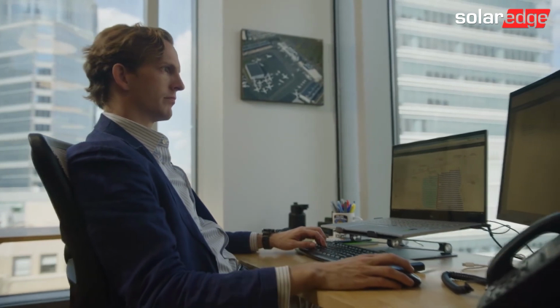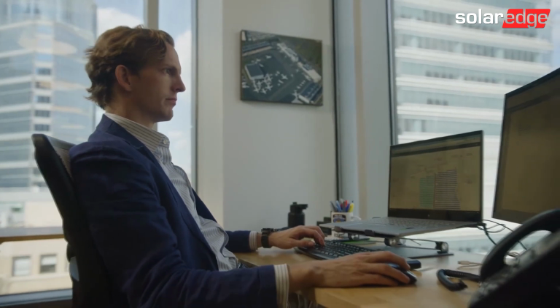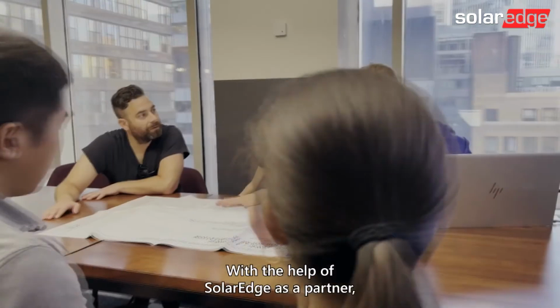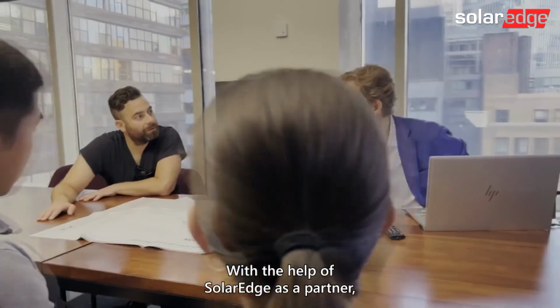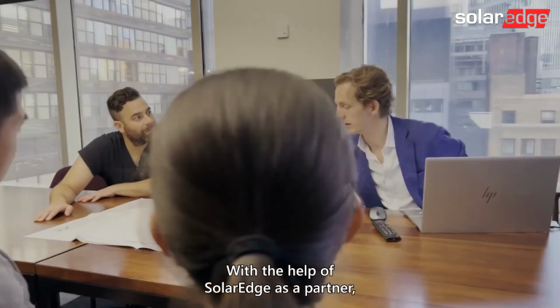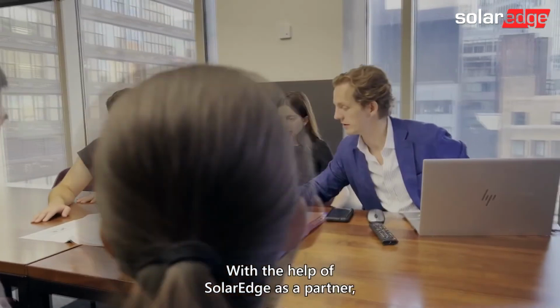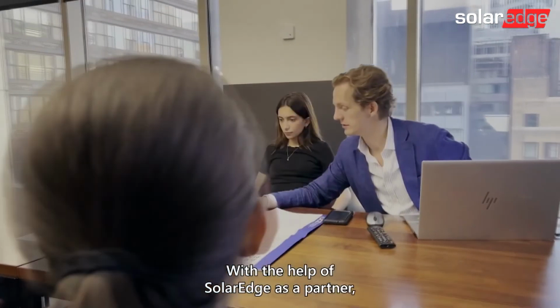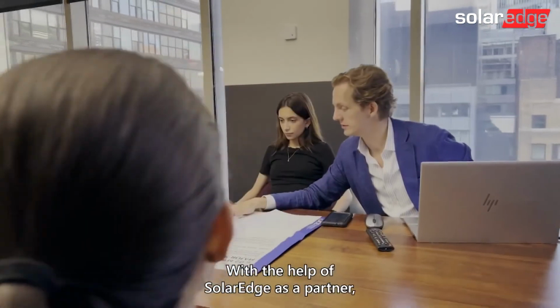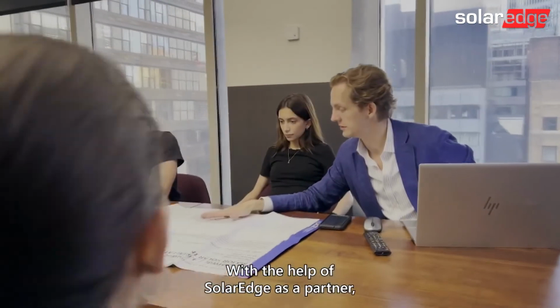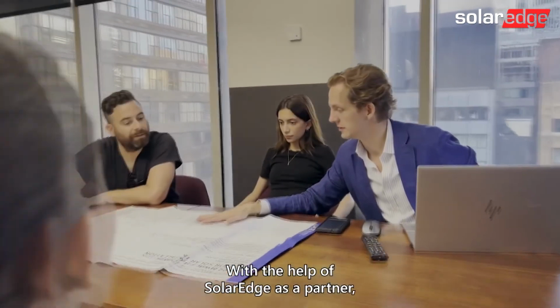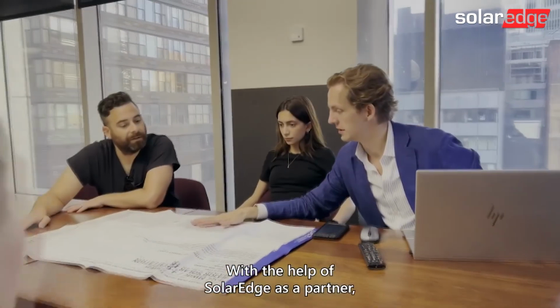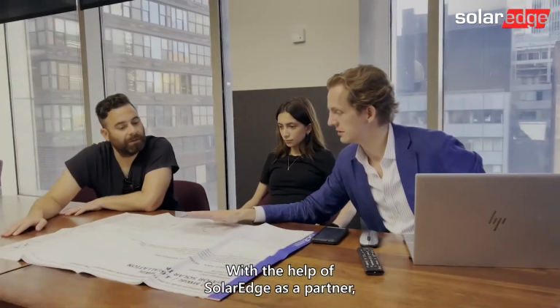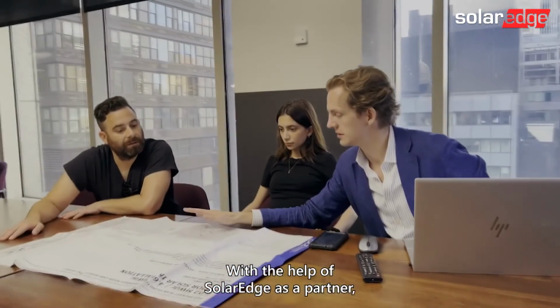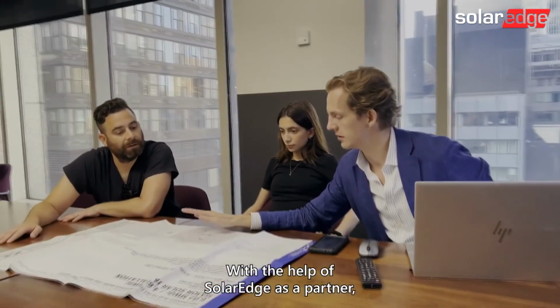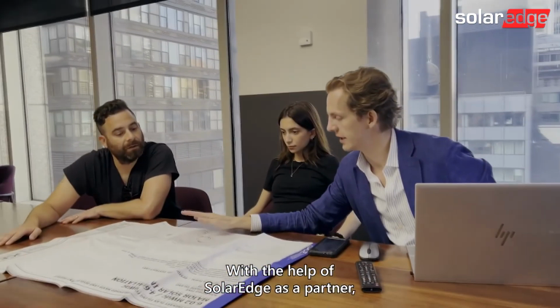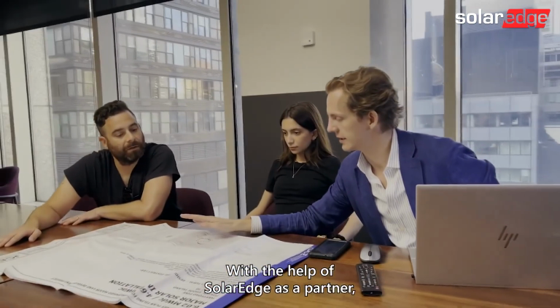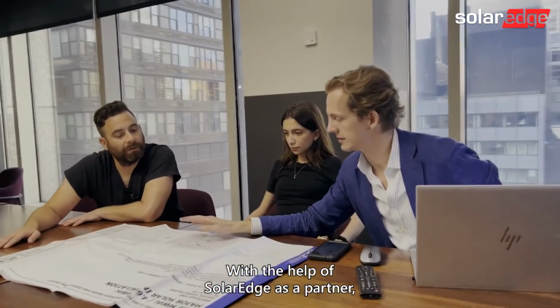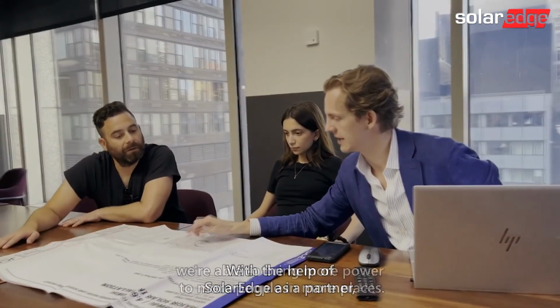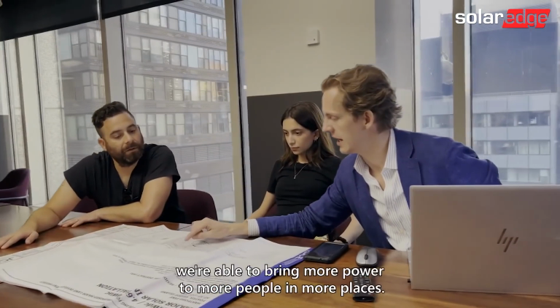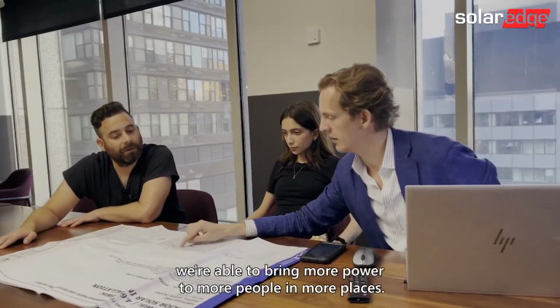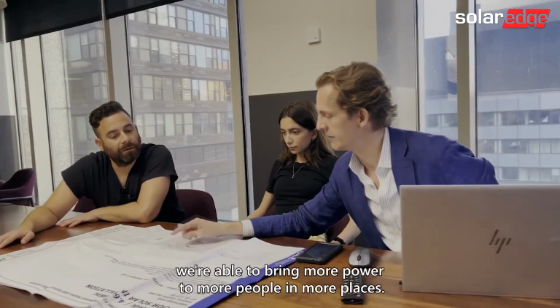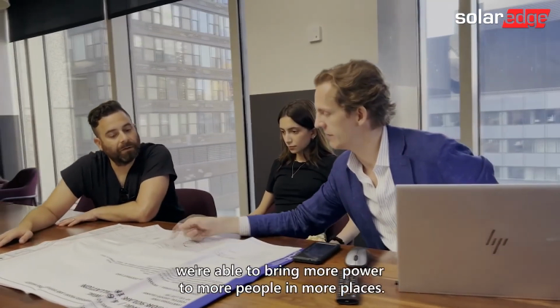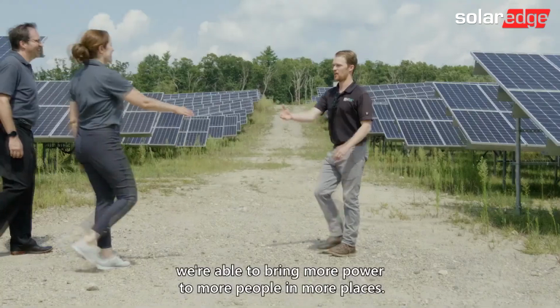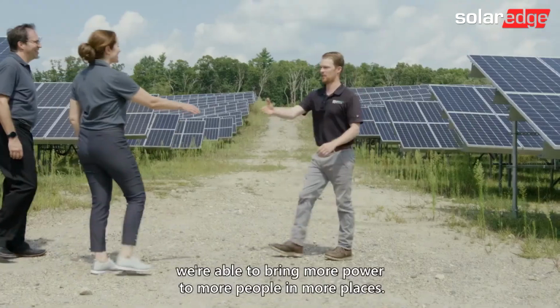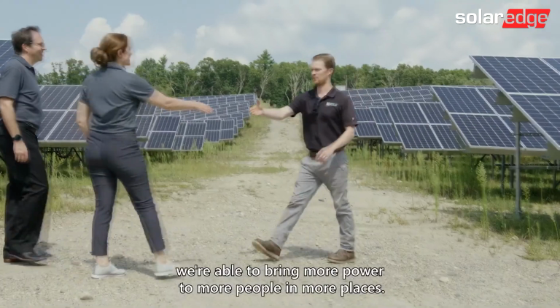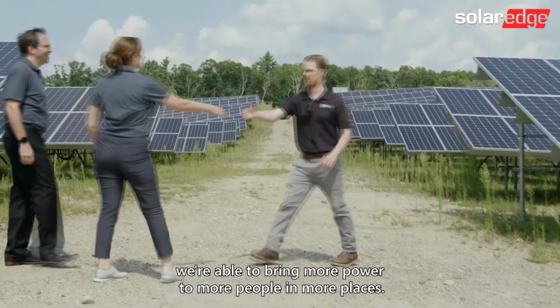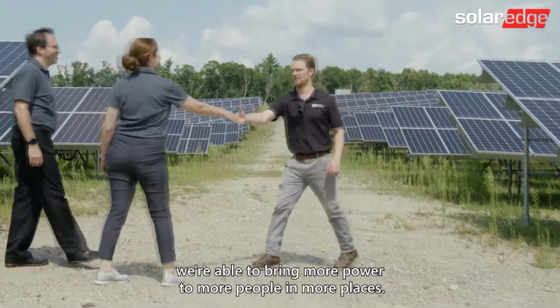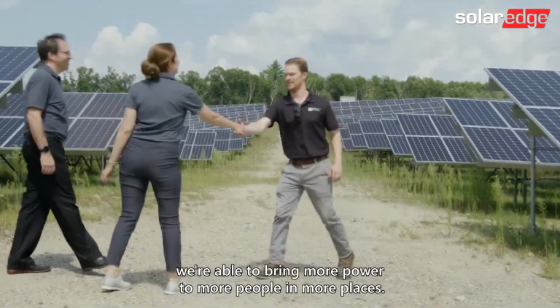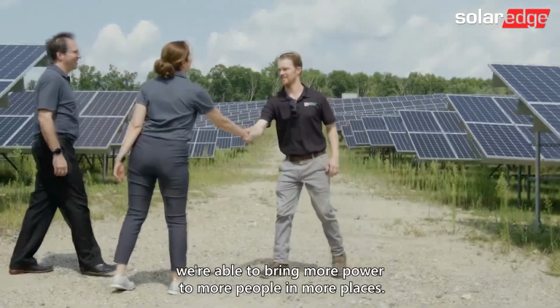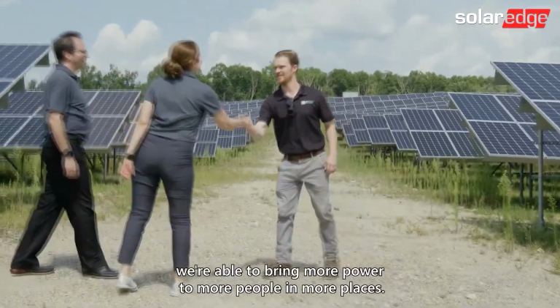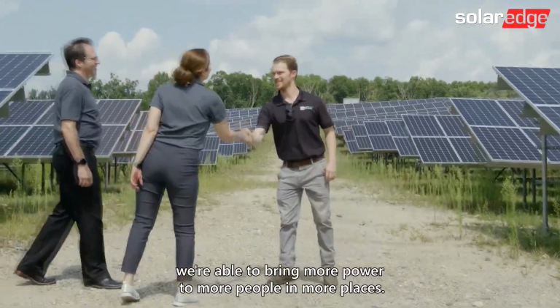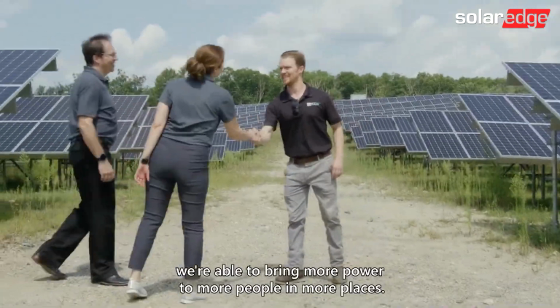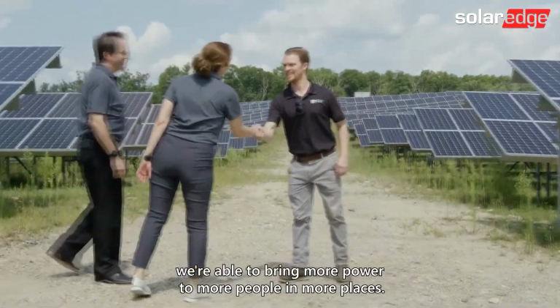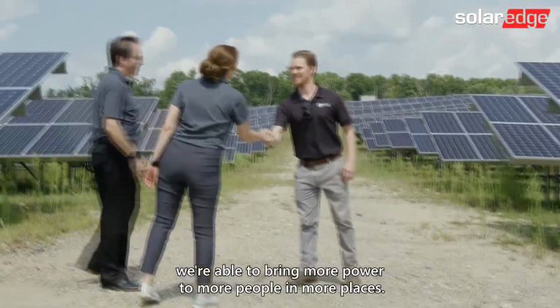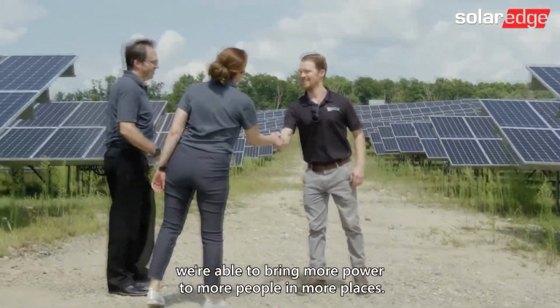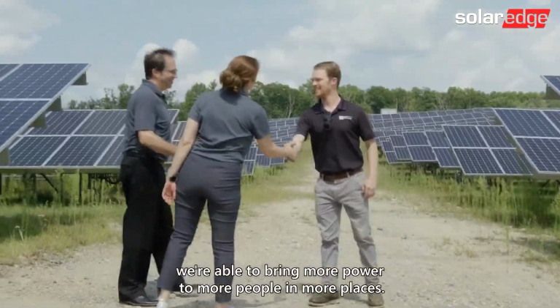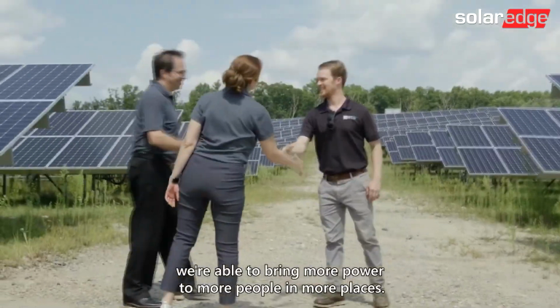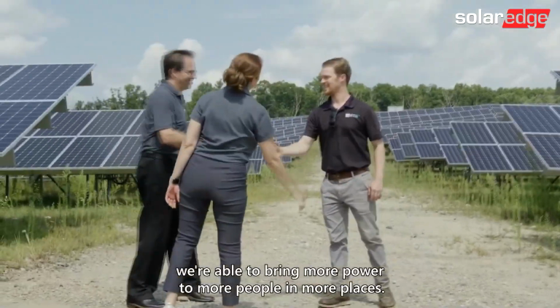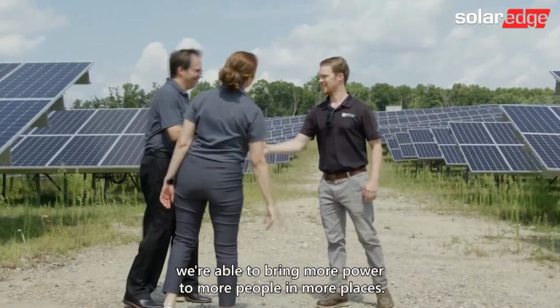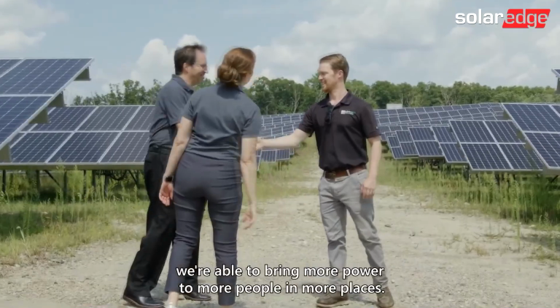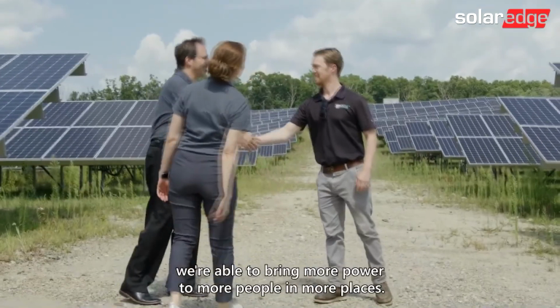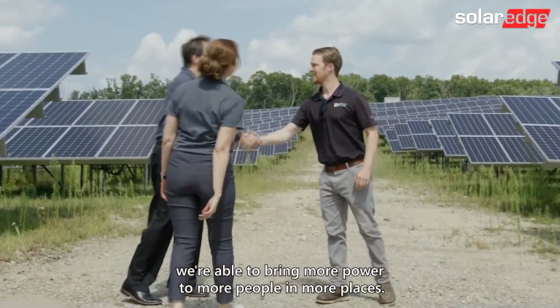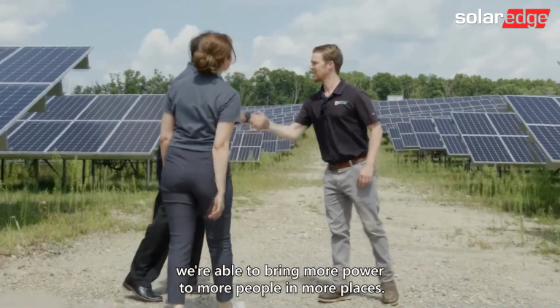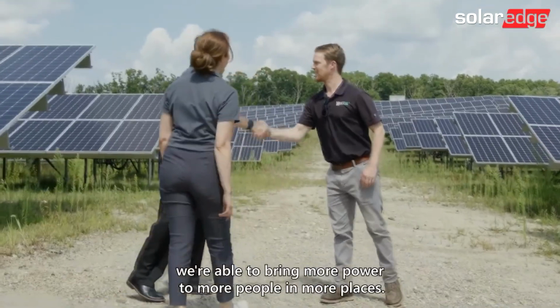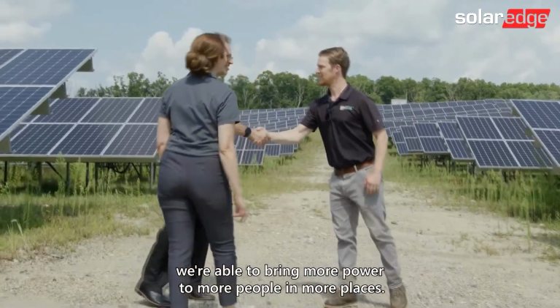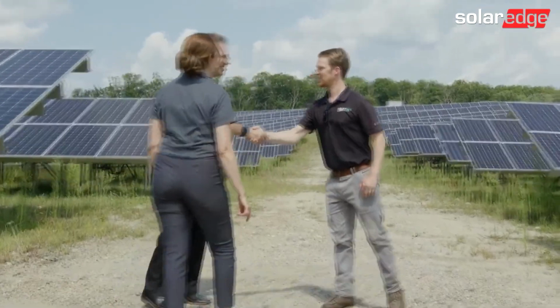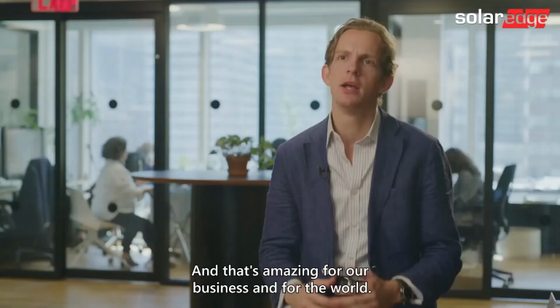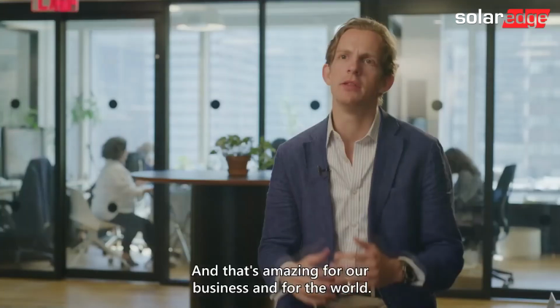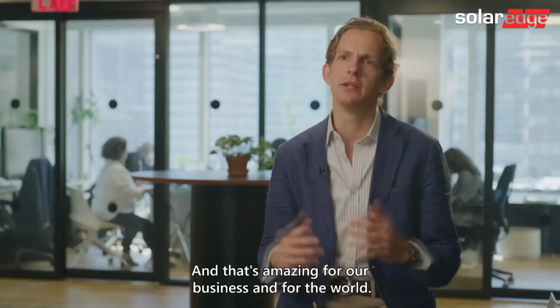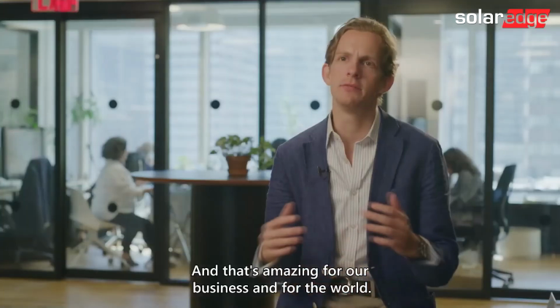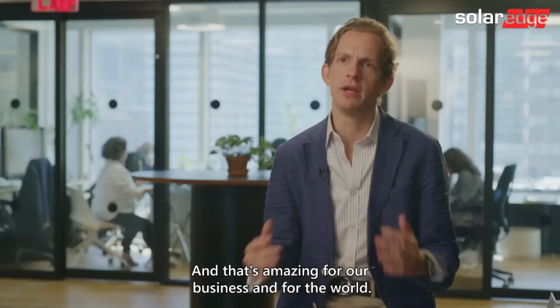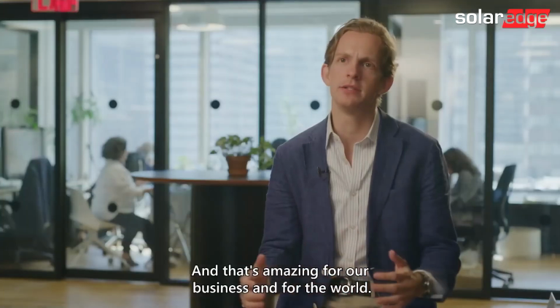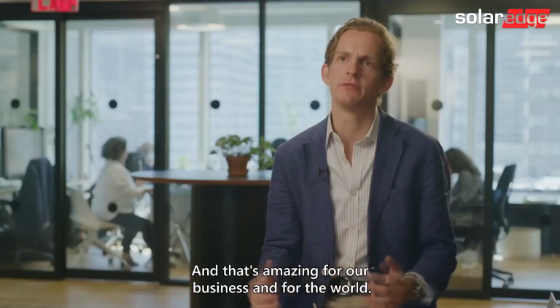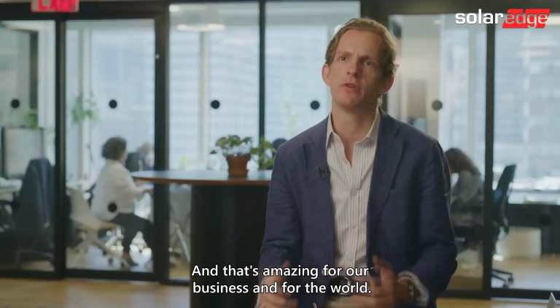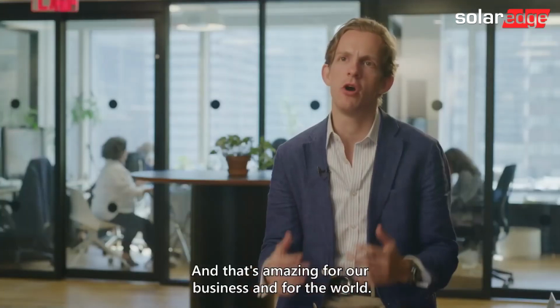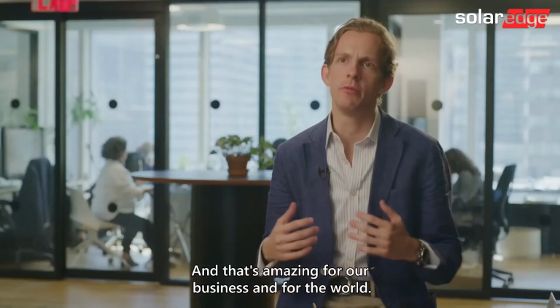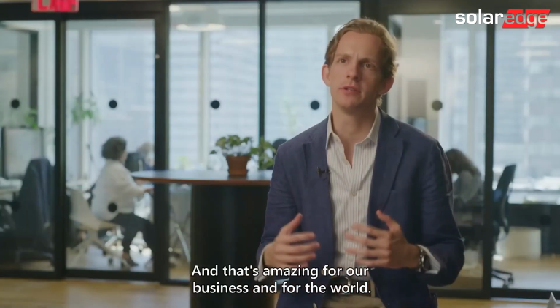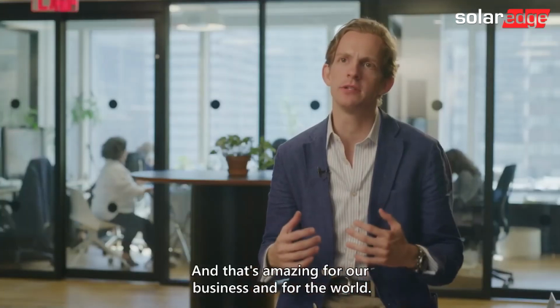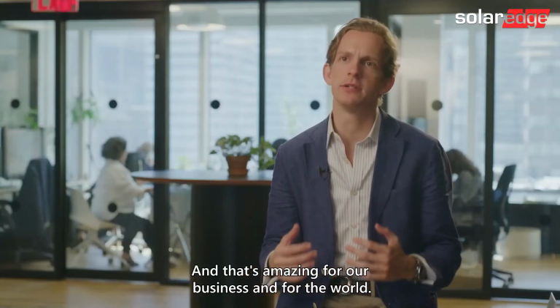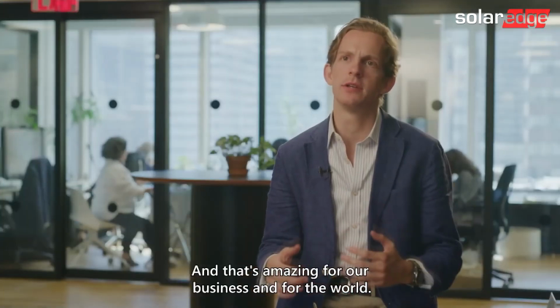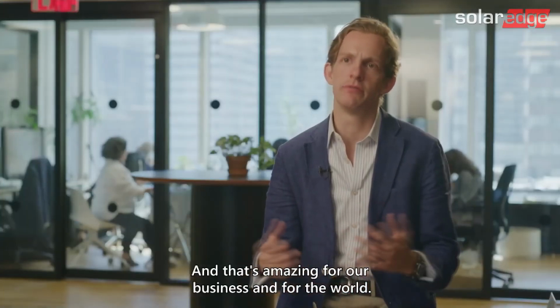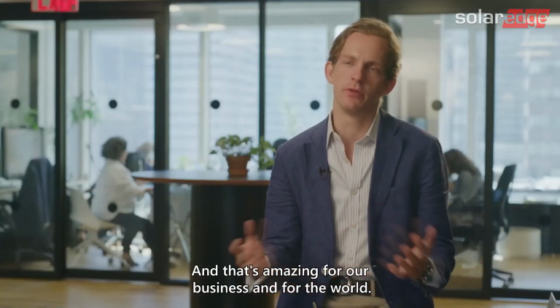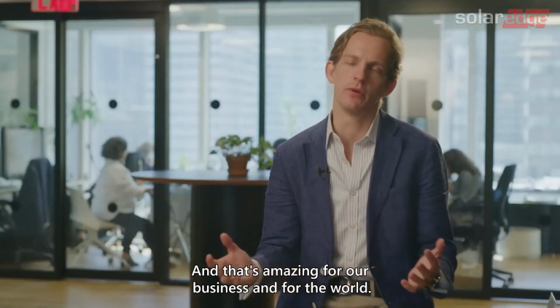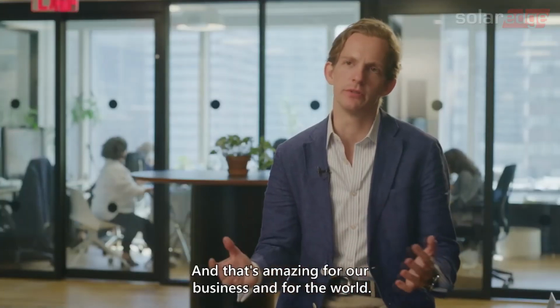With the help of SolarEdge as a partner, we're able to bring more power to more people in more places, and that's amazing for our business and for the world.